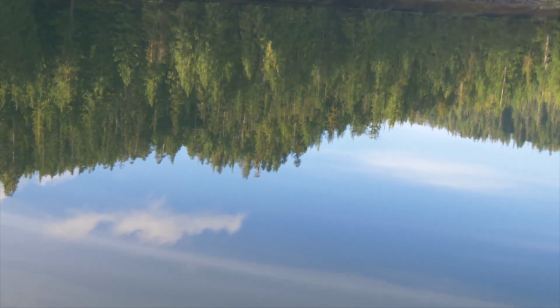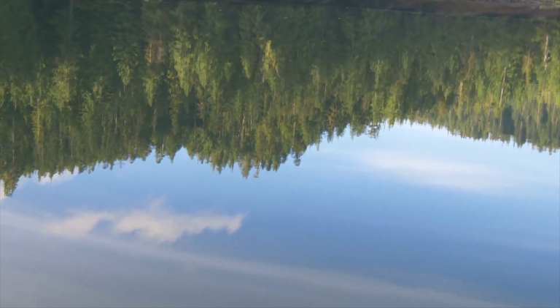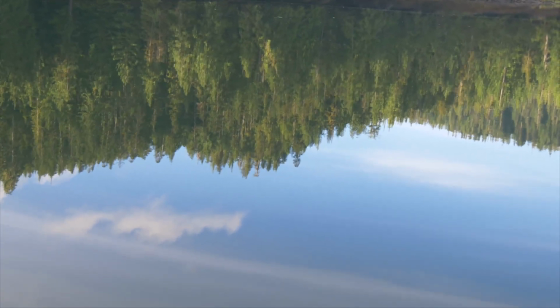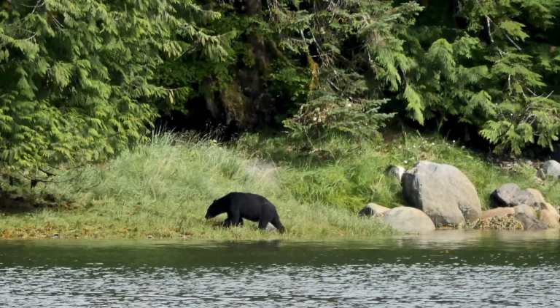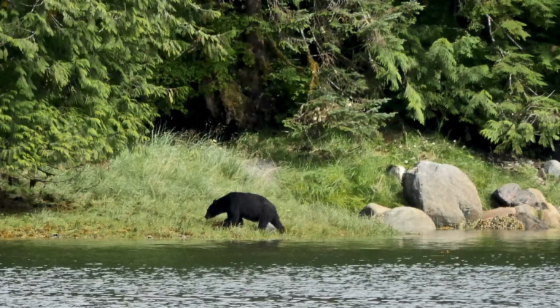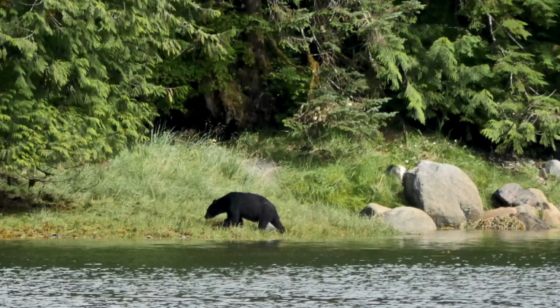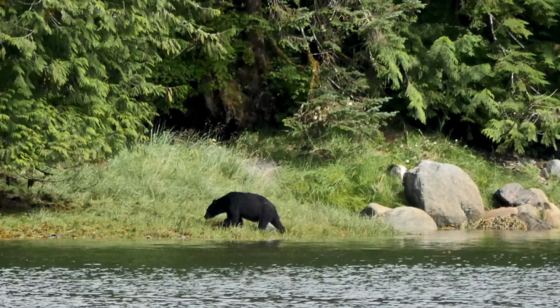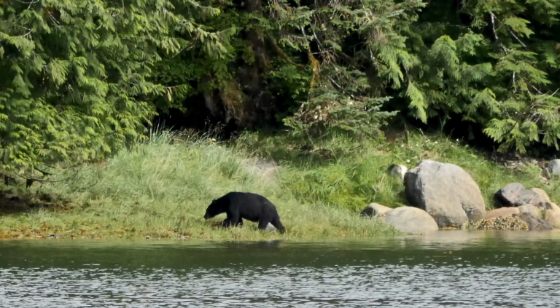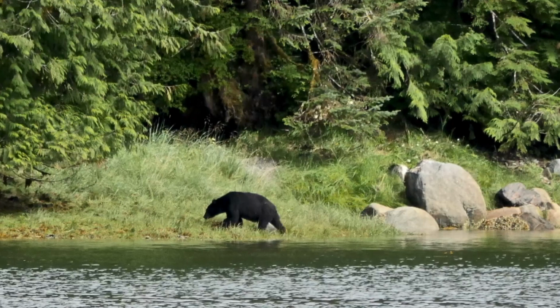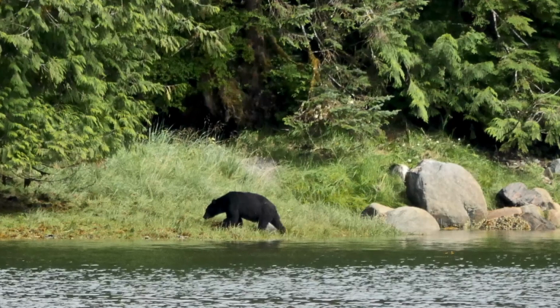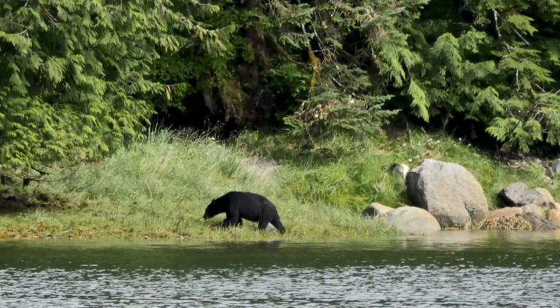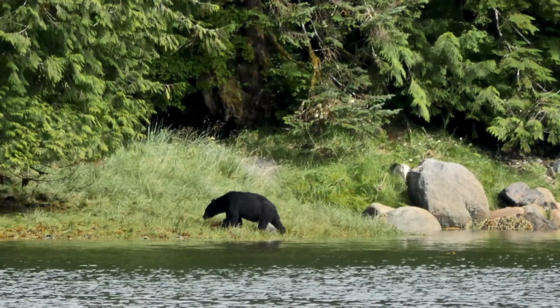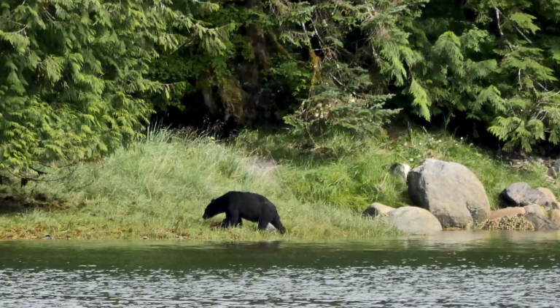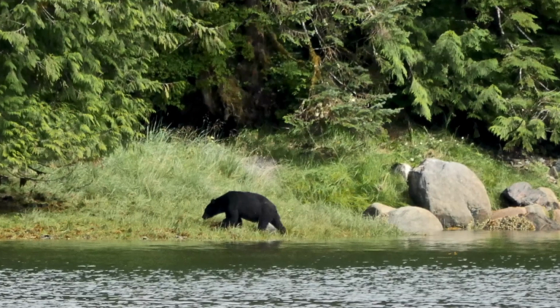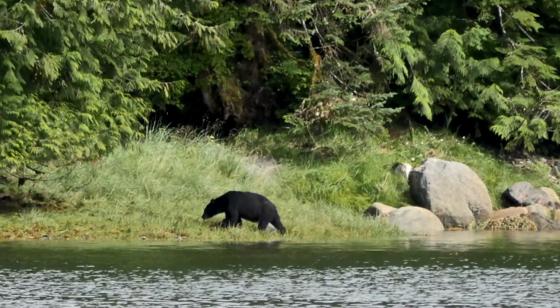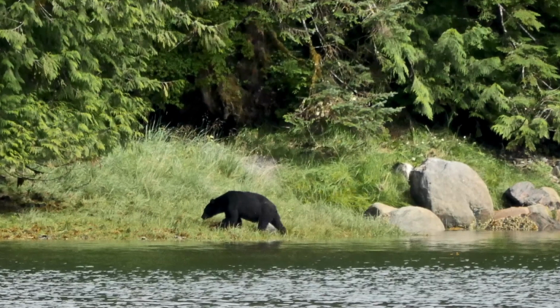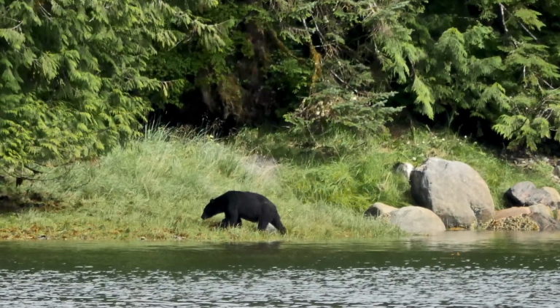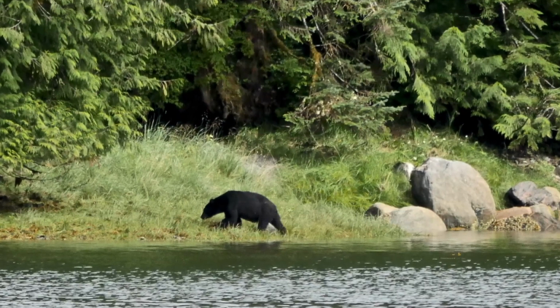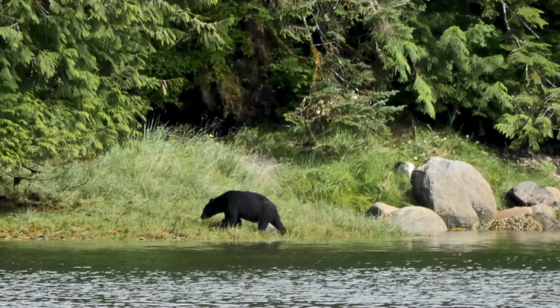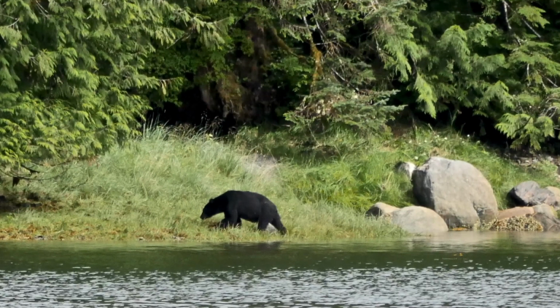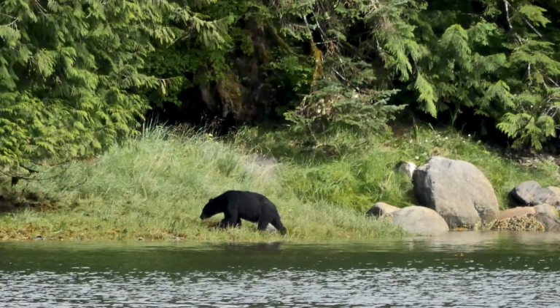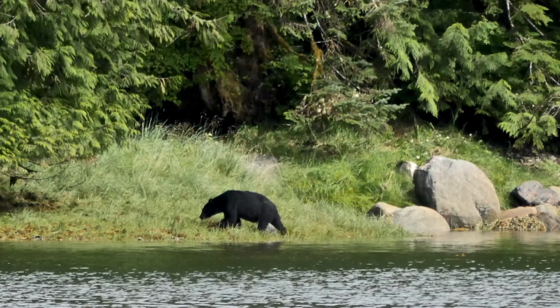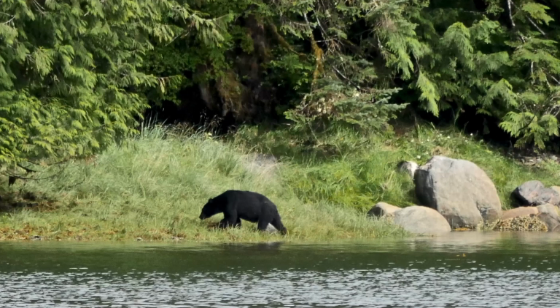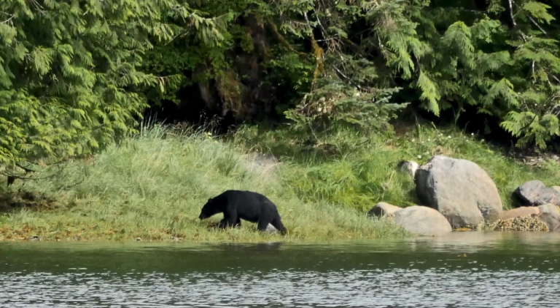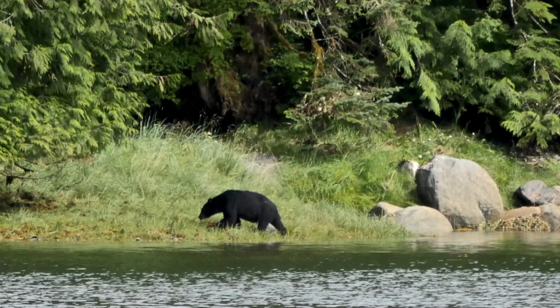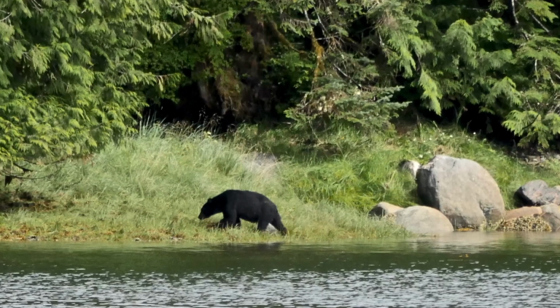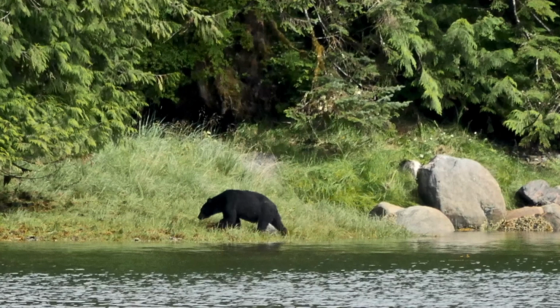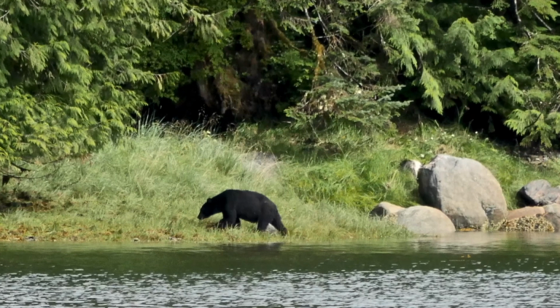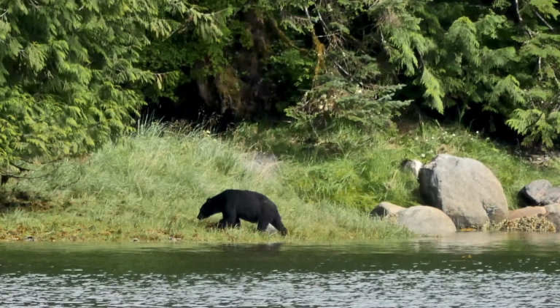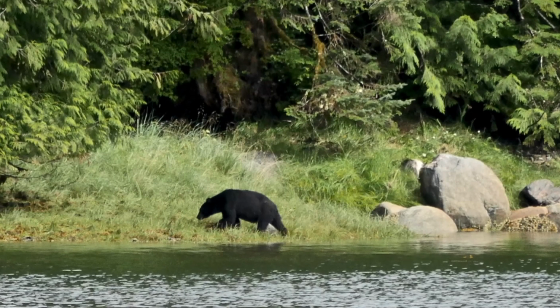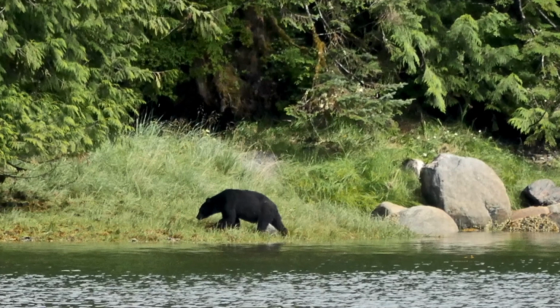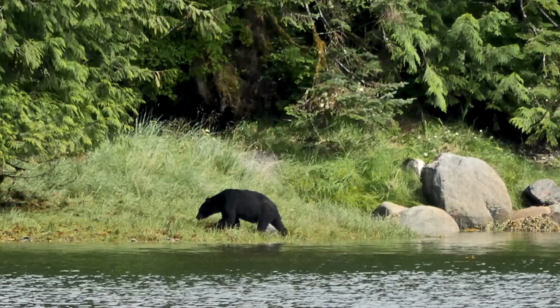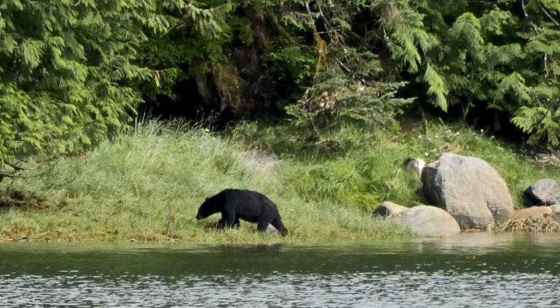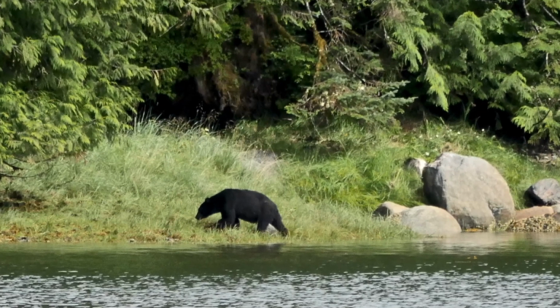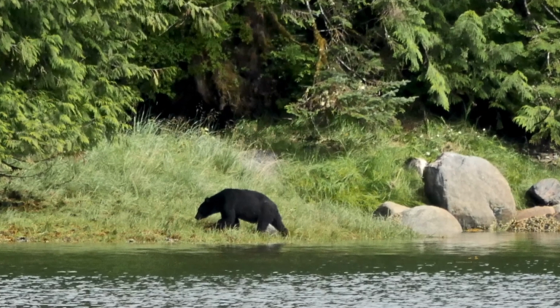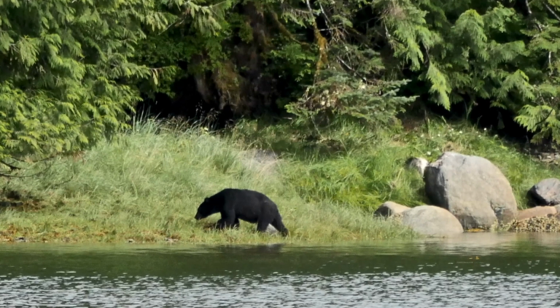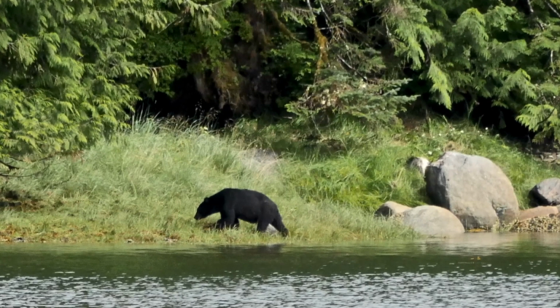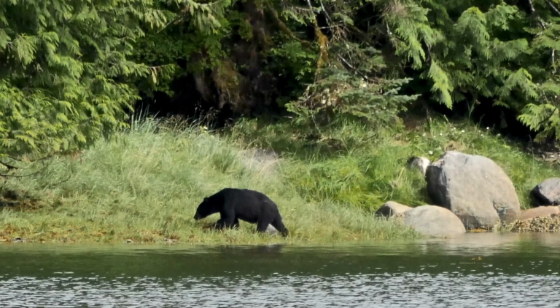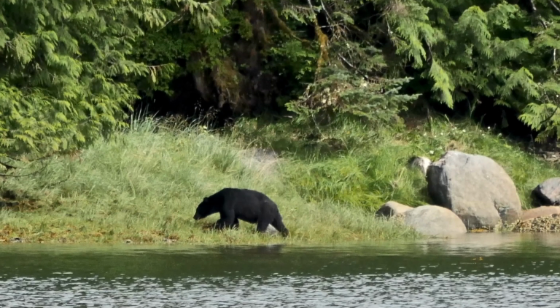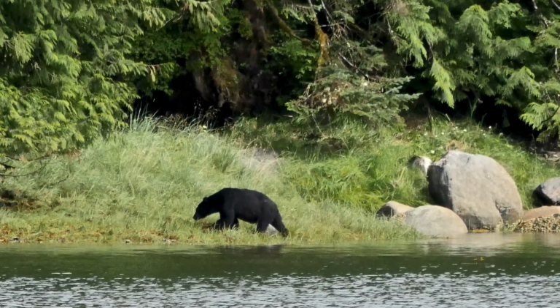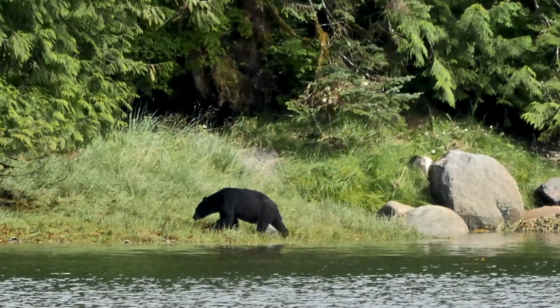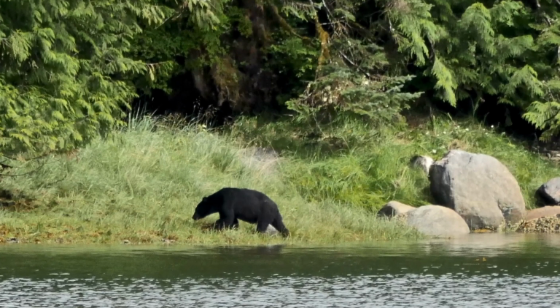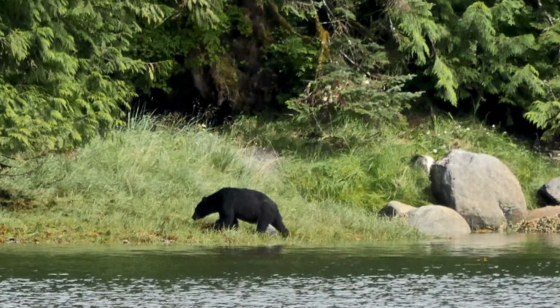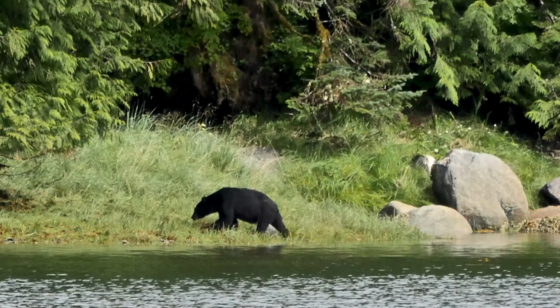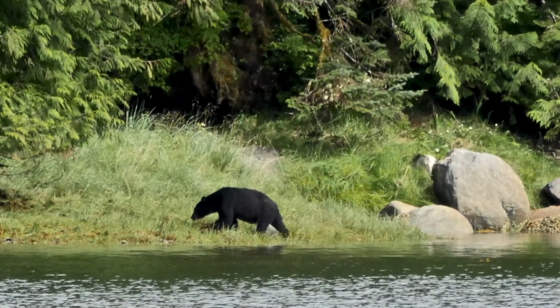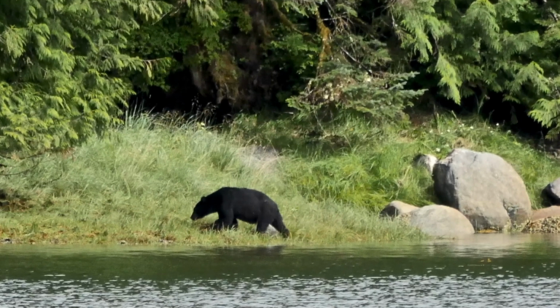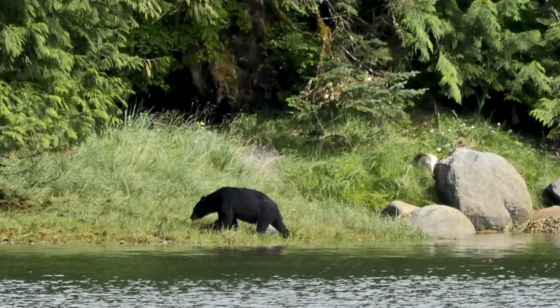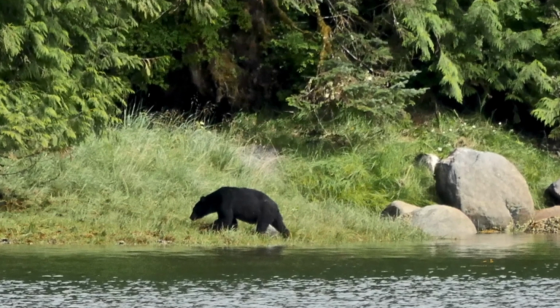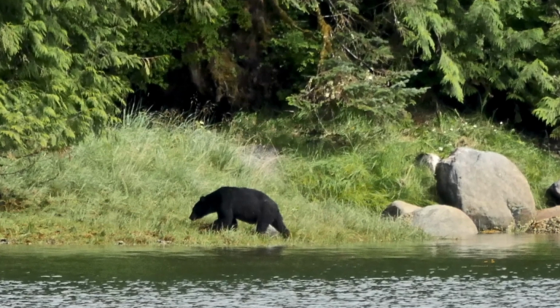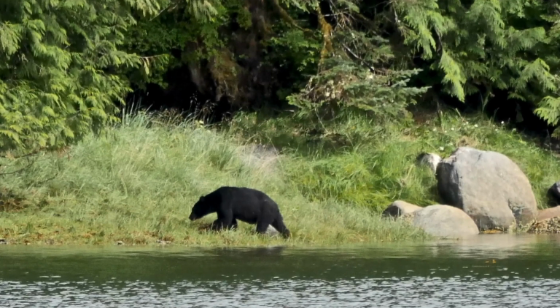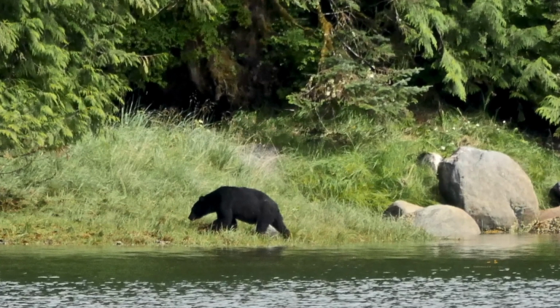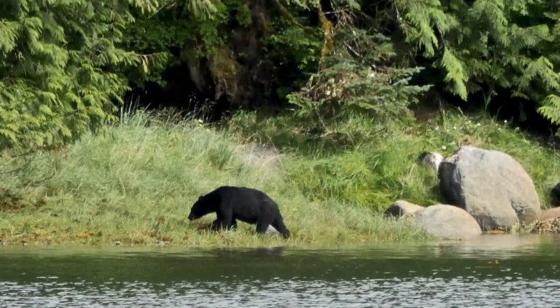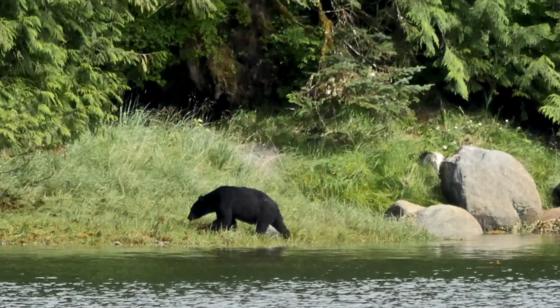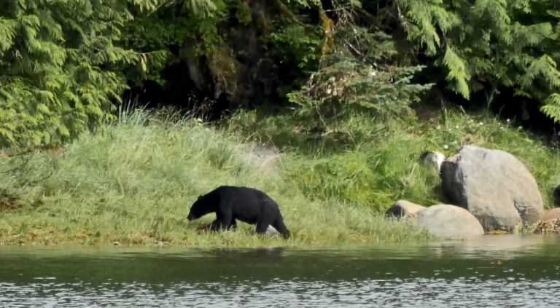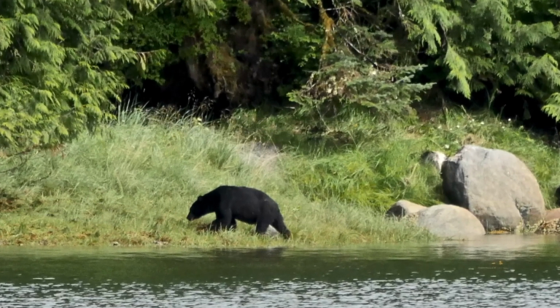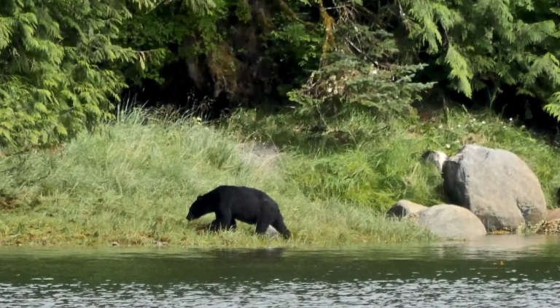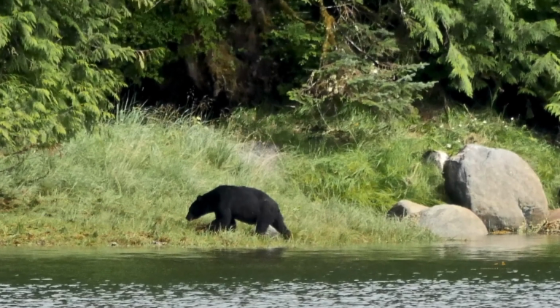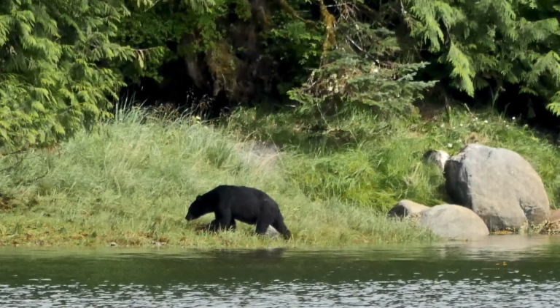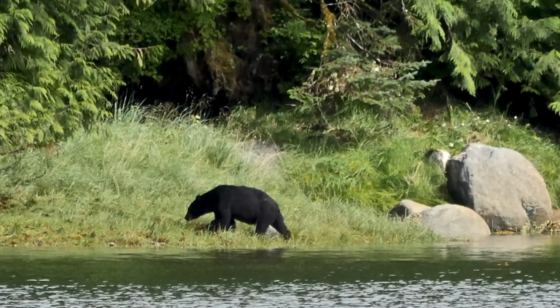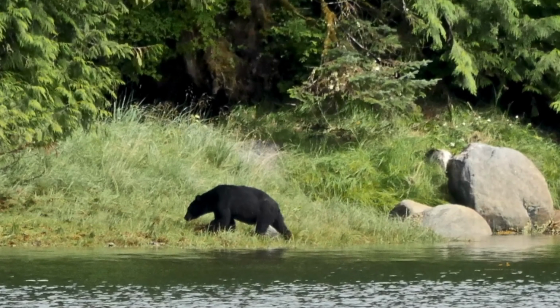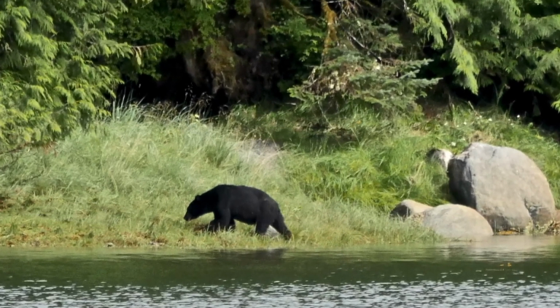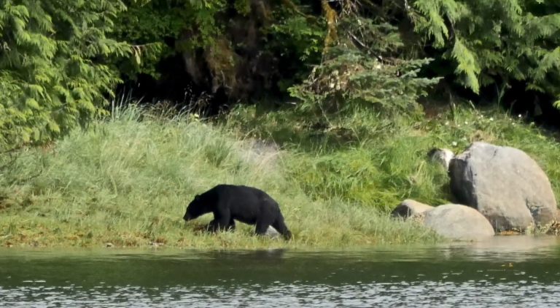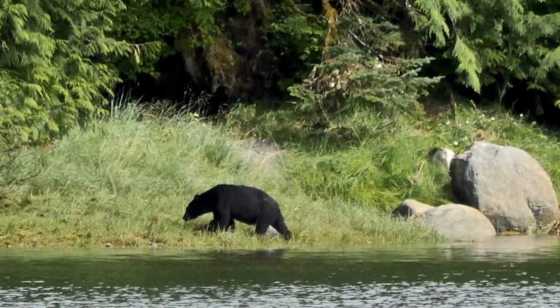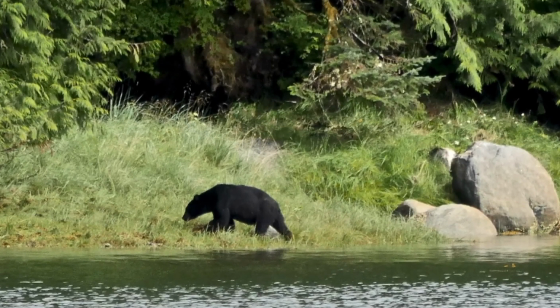We see another black bear here, but he stays a long way off. He too is eating grass.